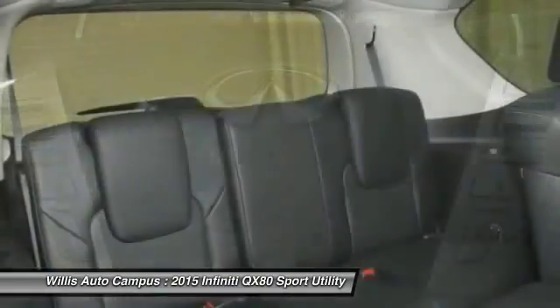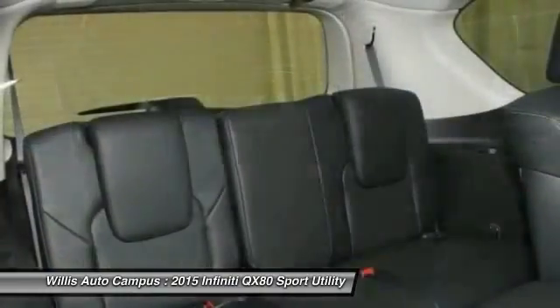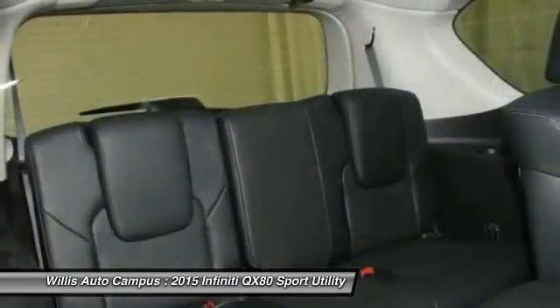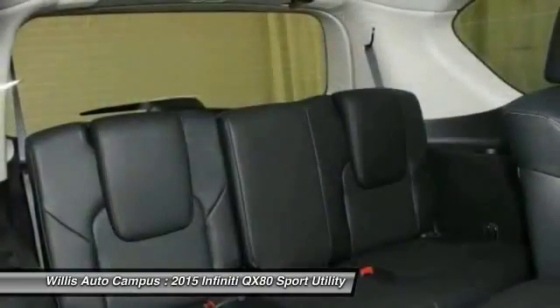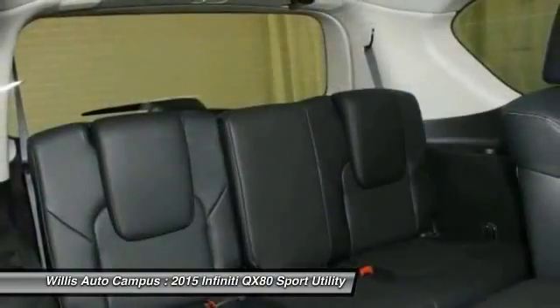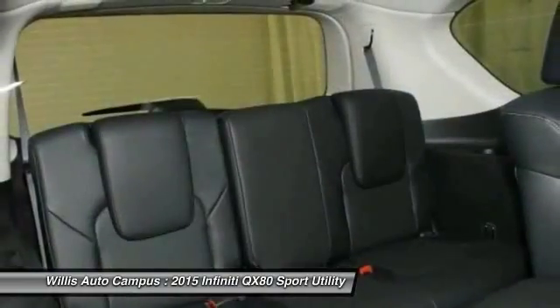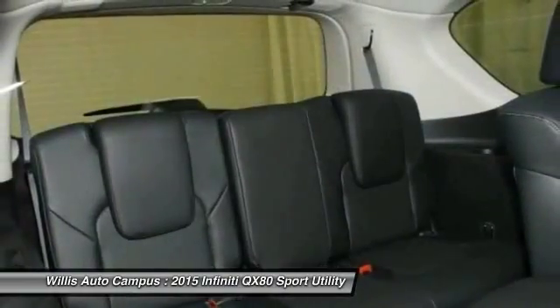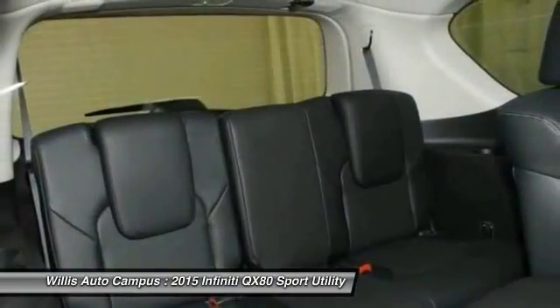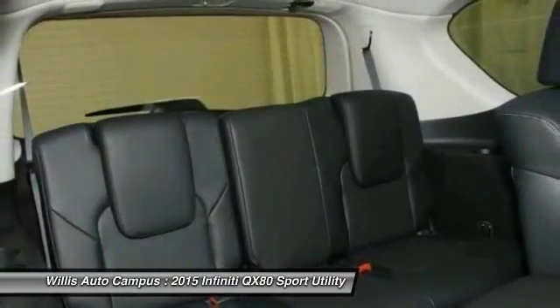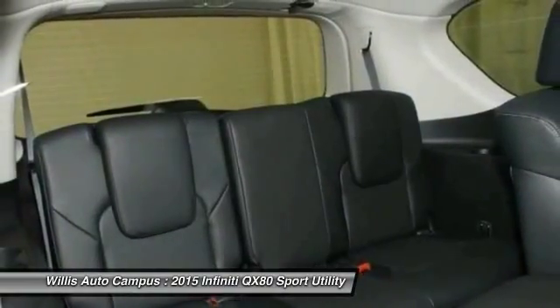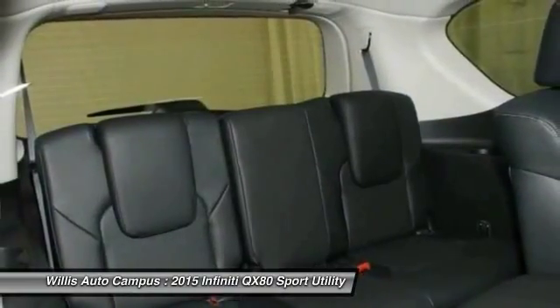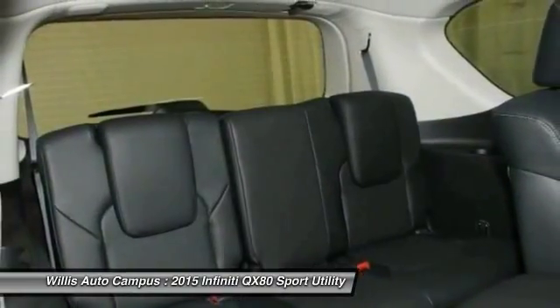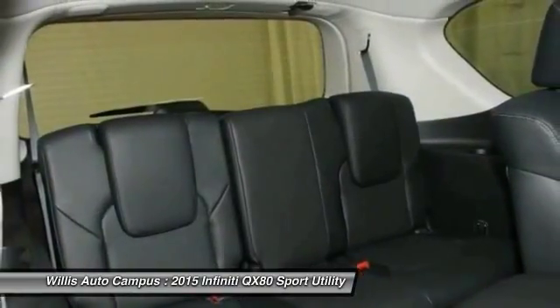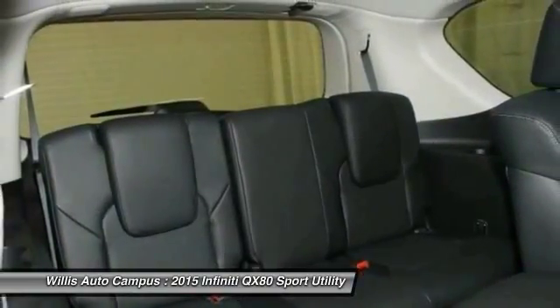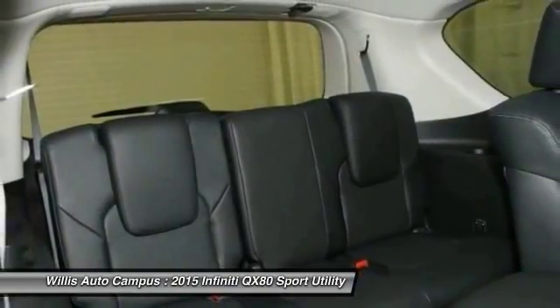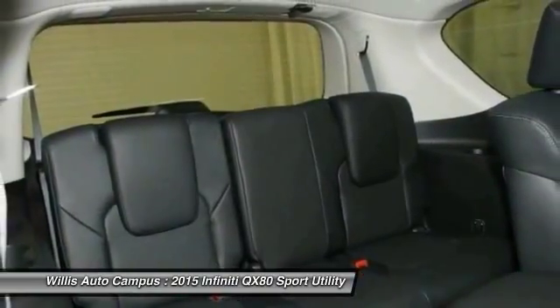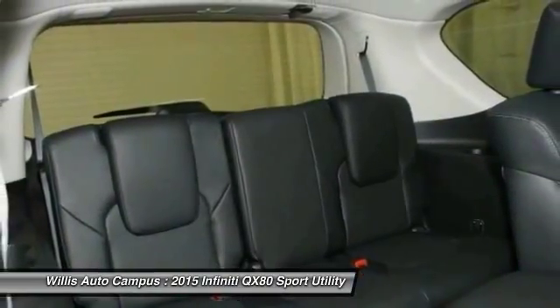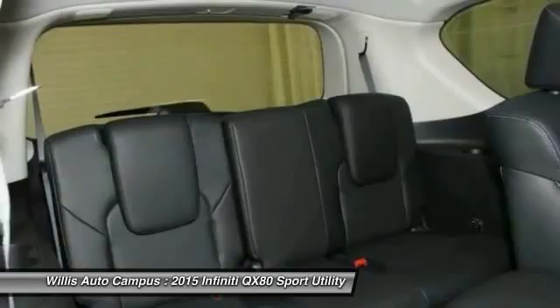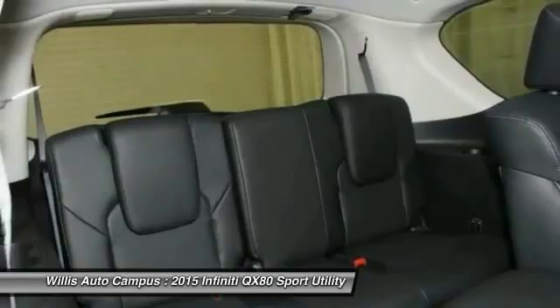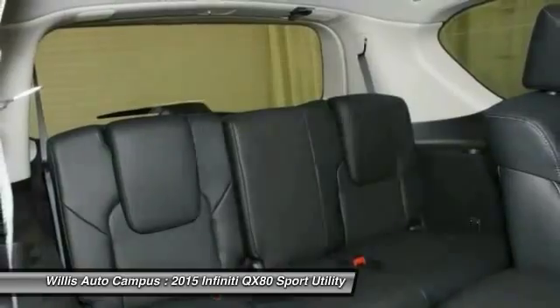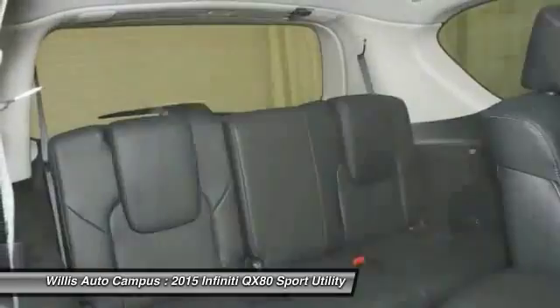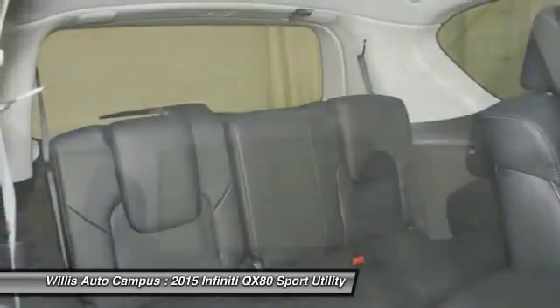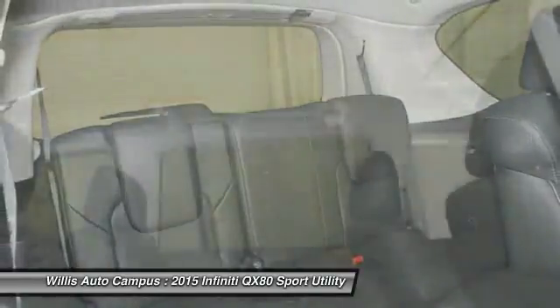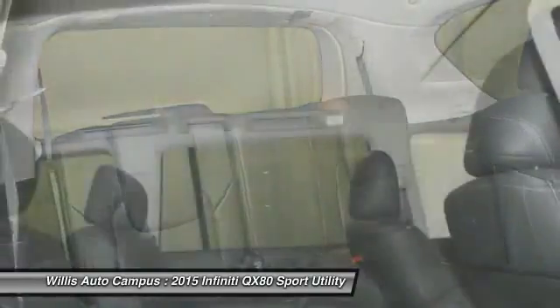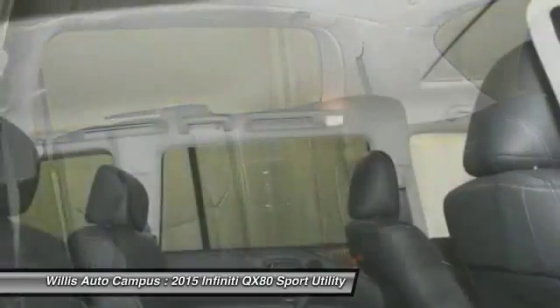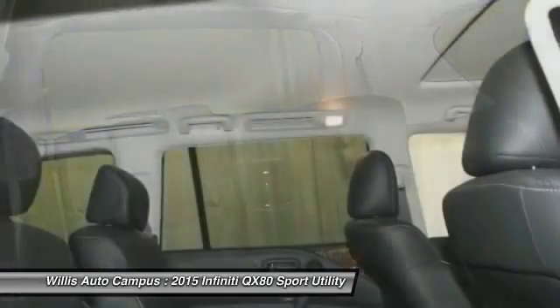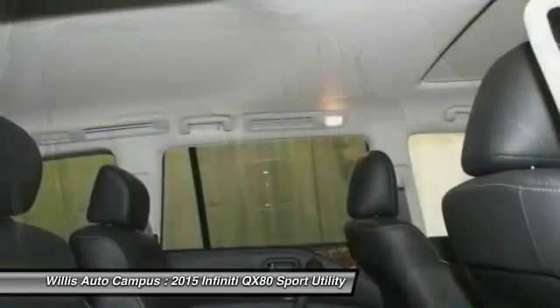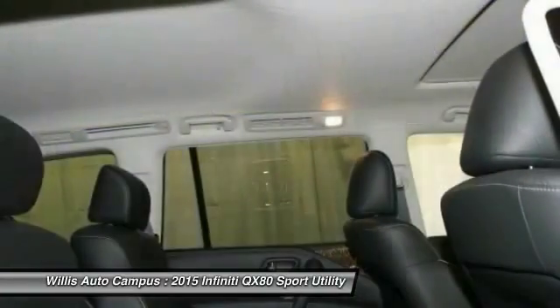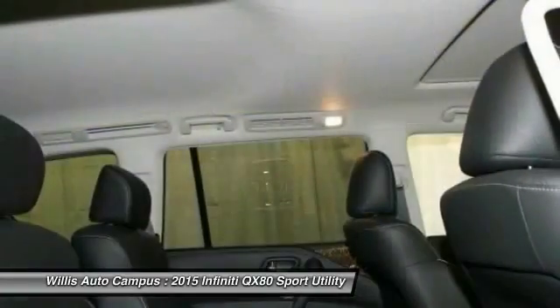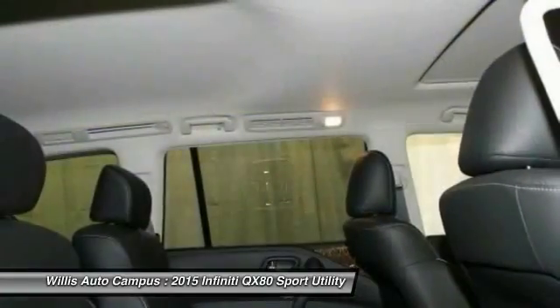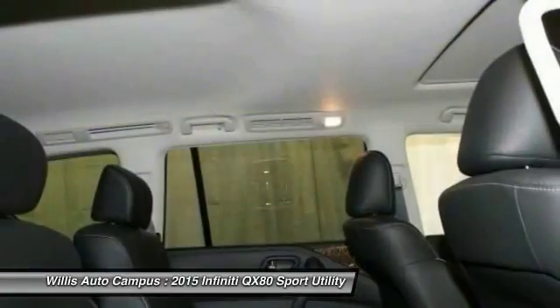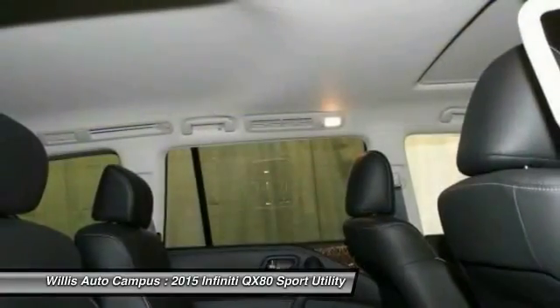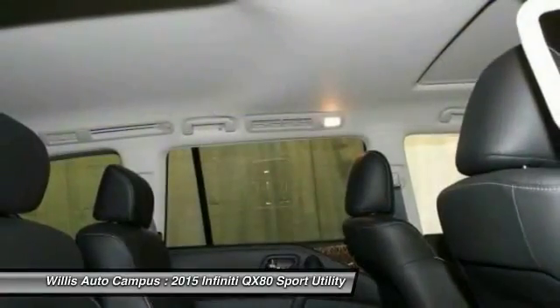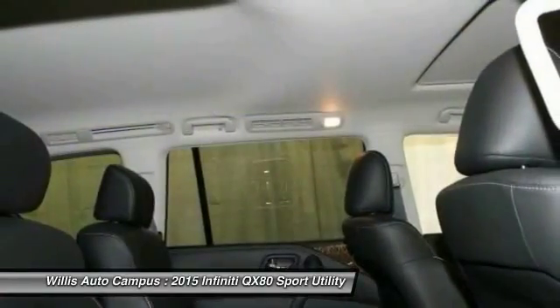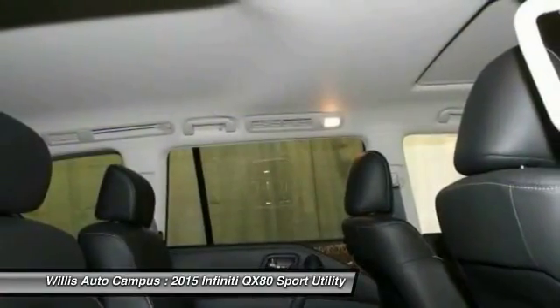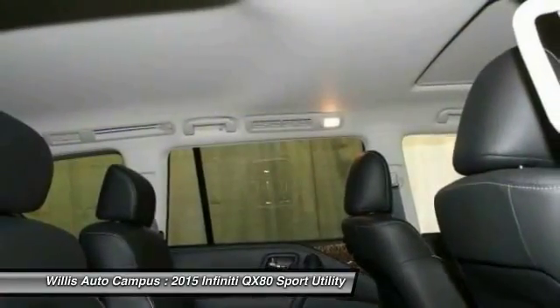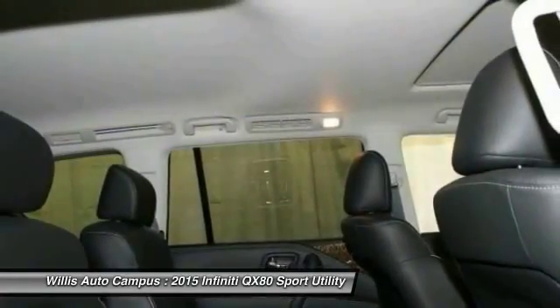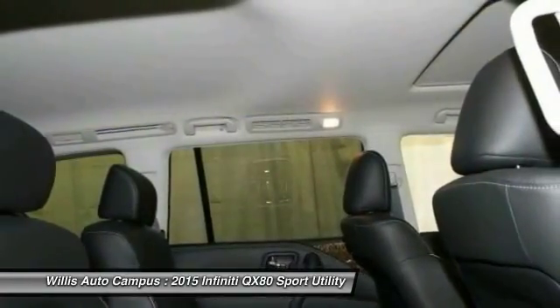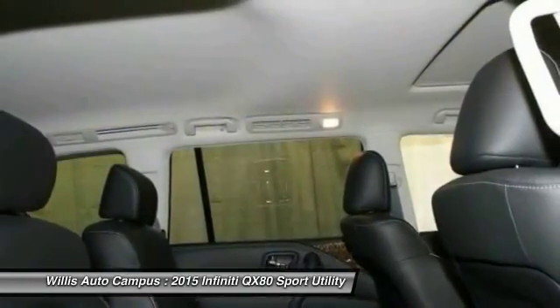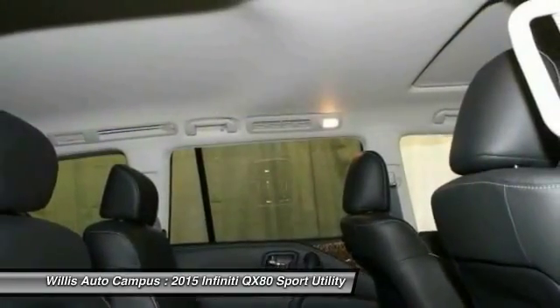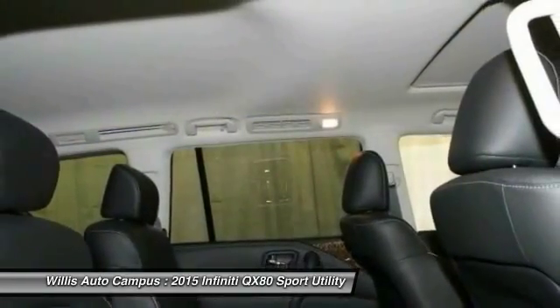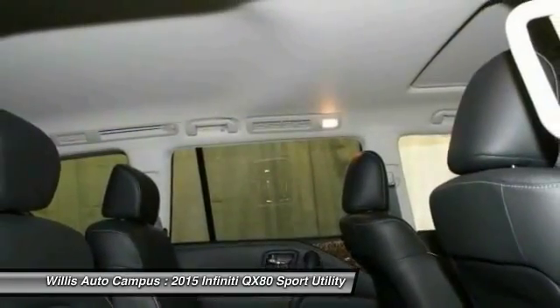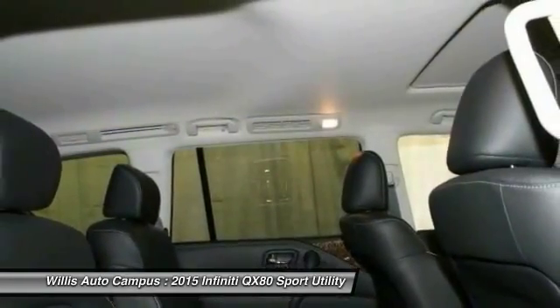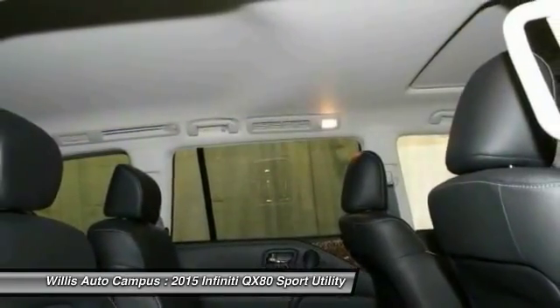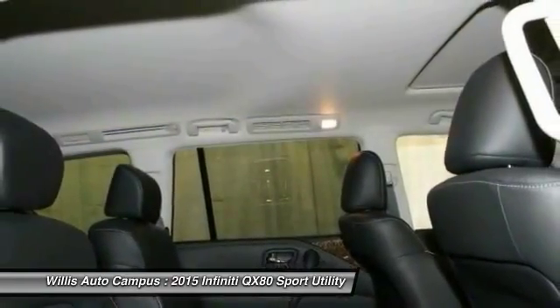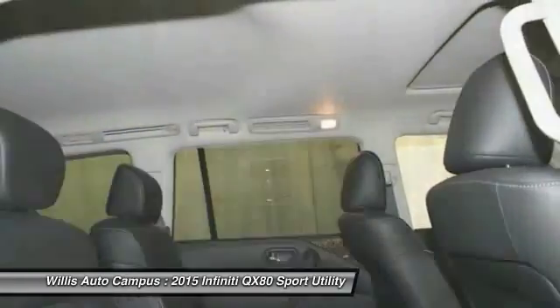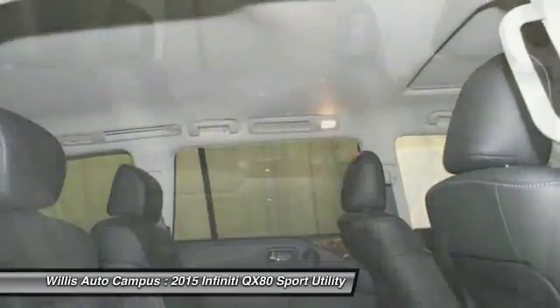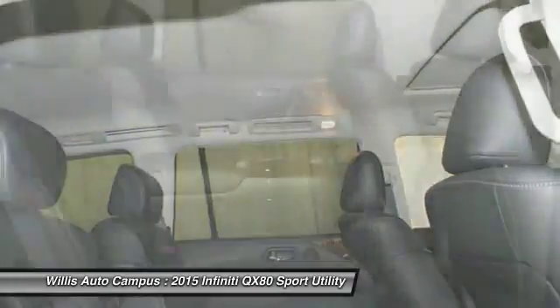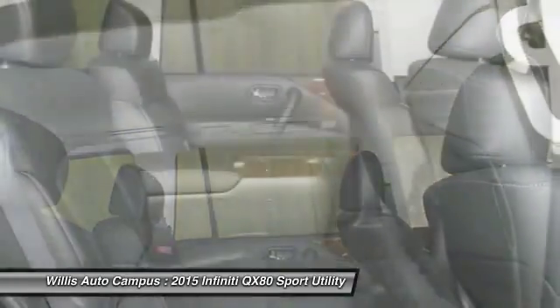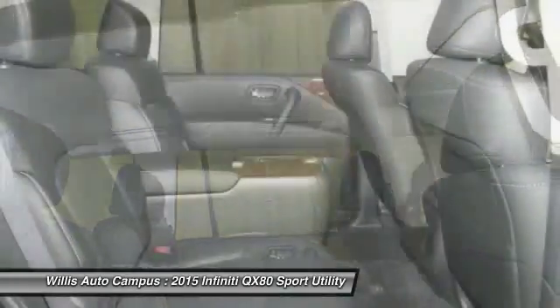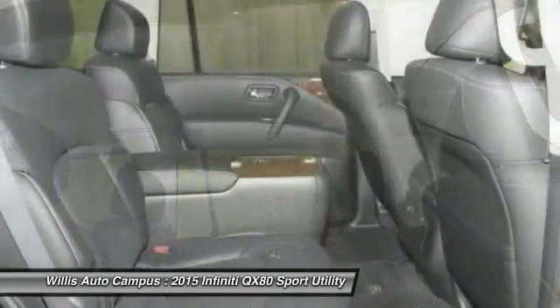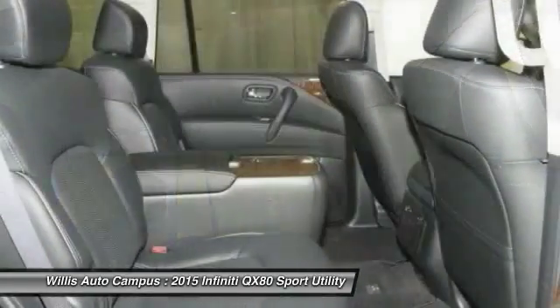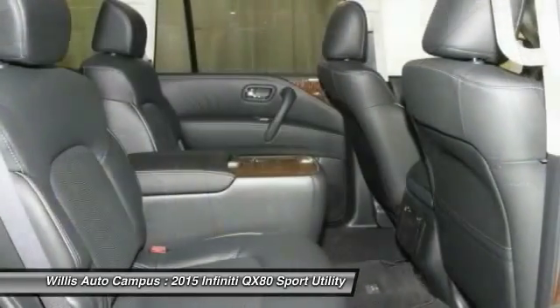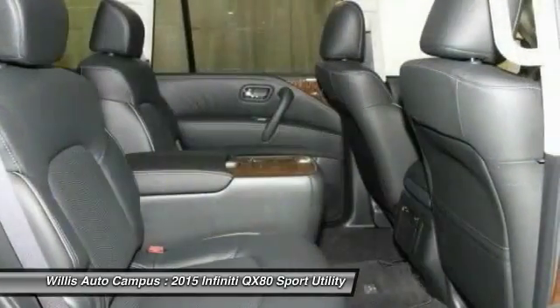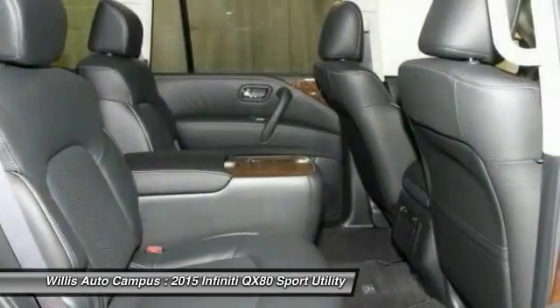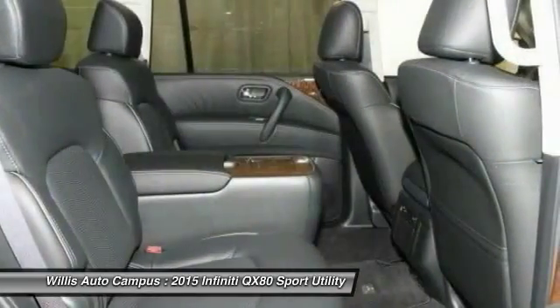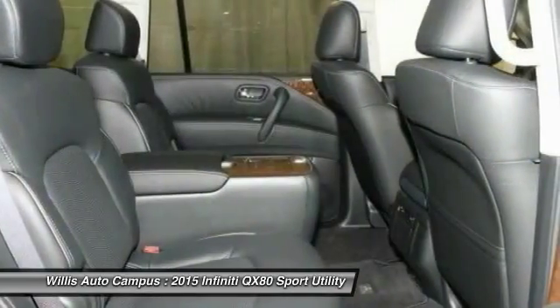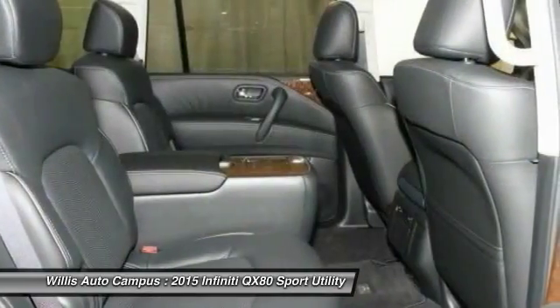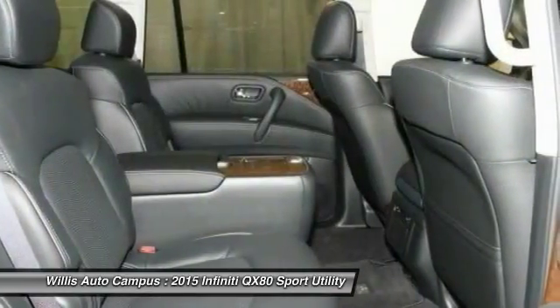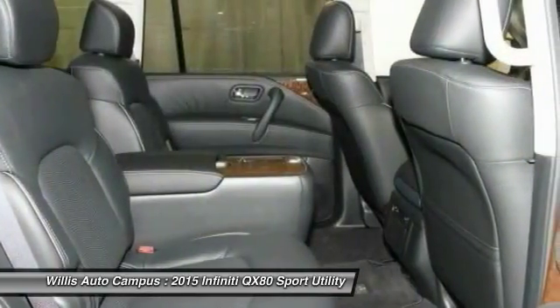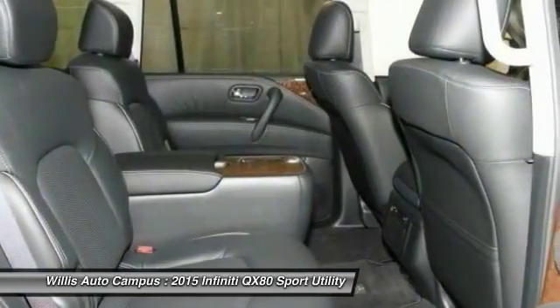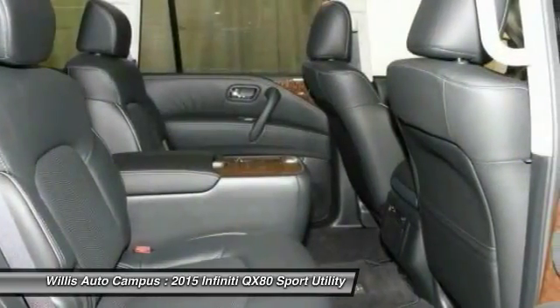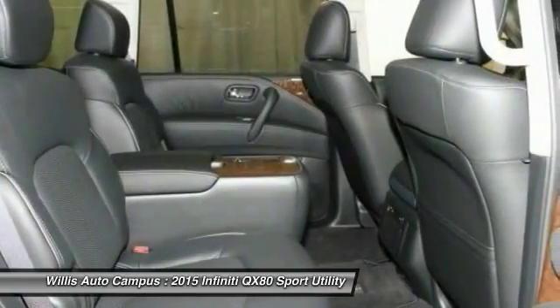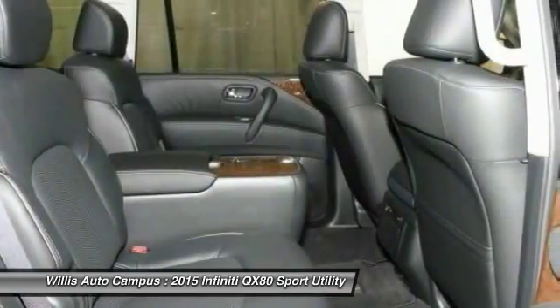Fog lights. Drive away with a great deal on this vehicle — call or stop in today.